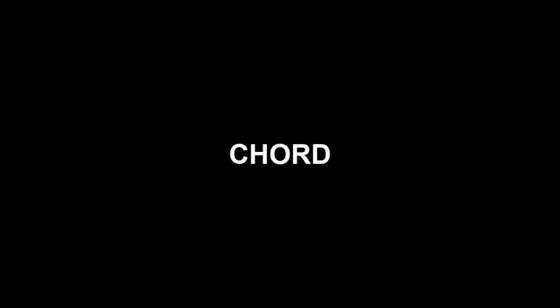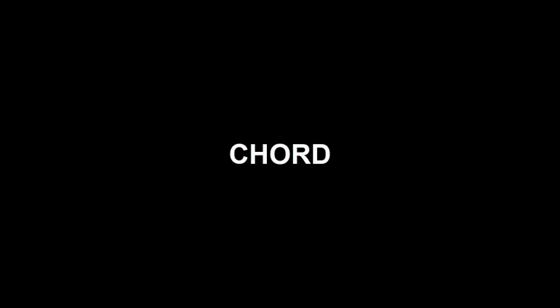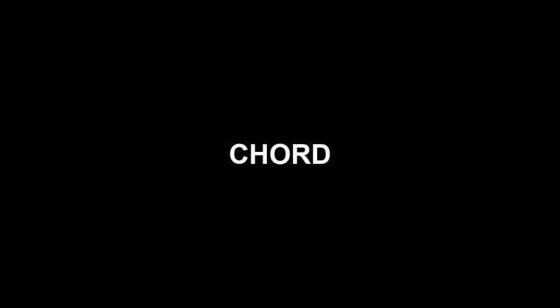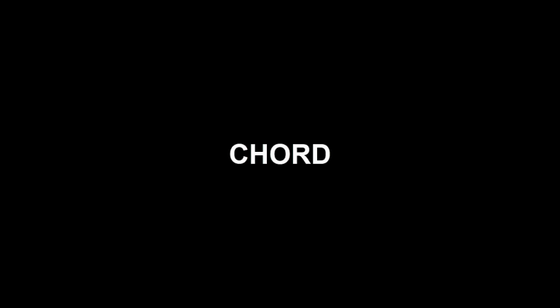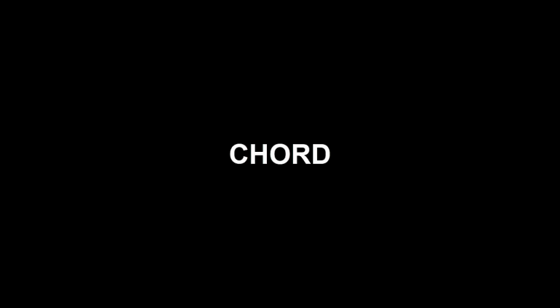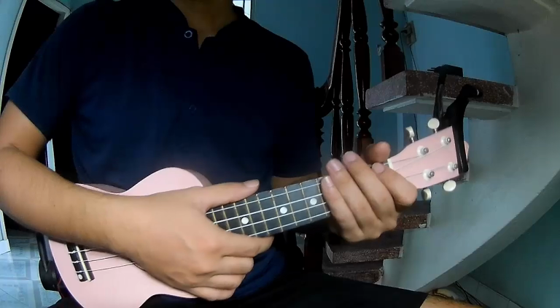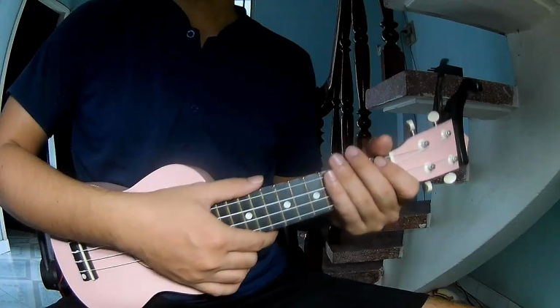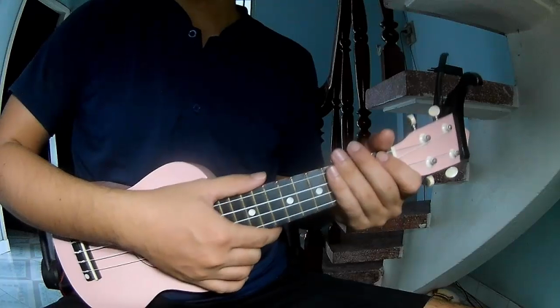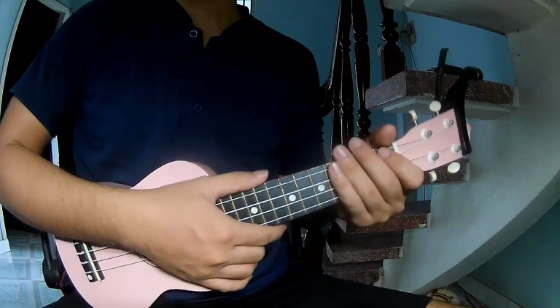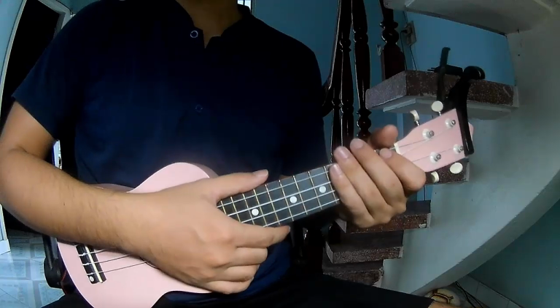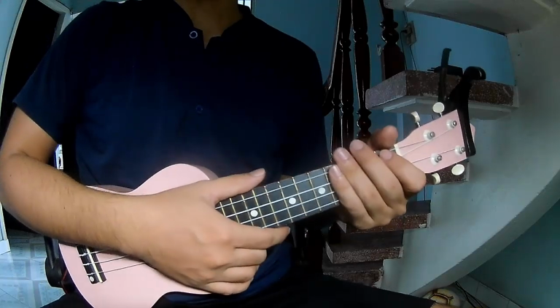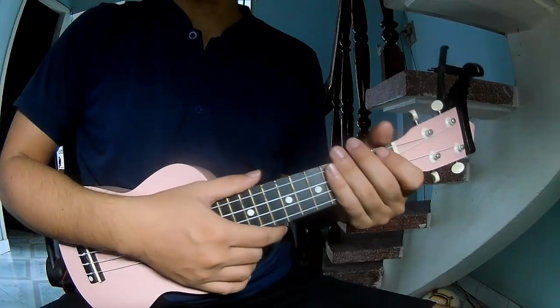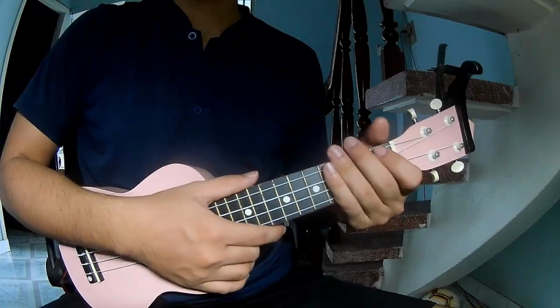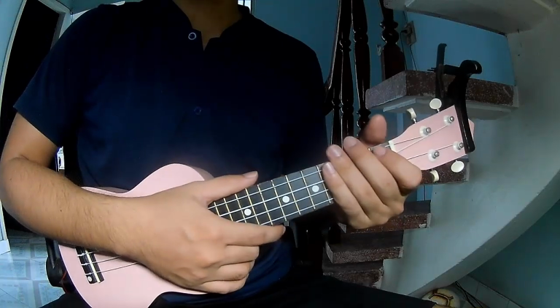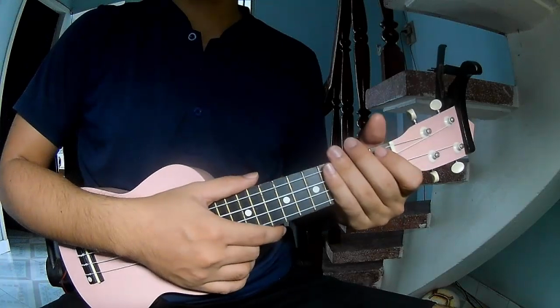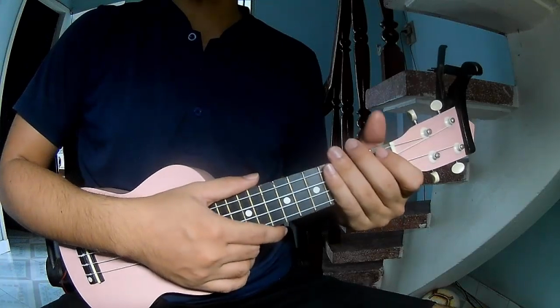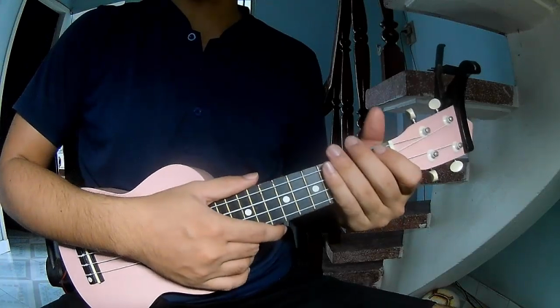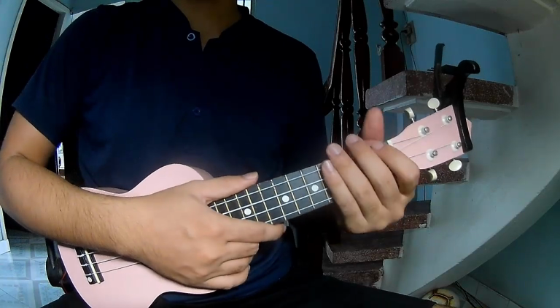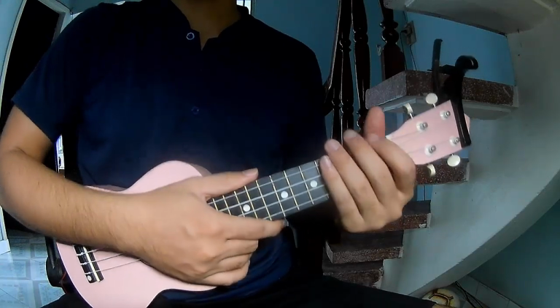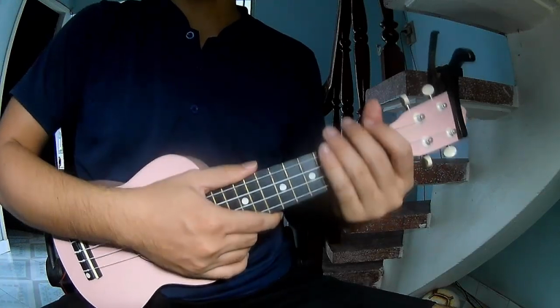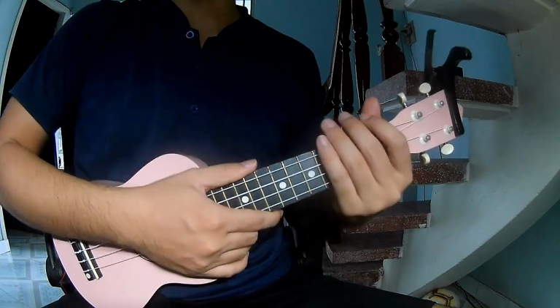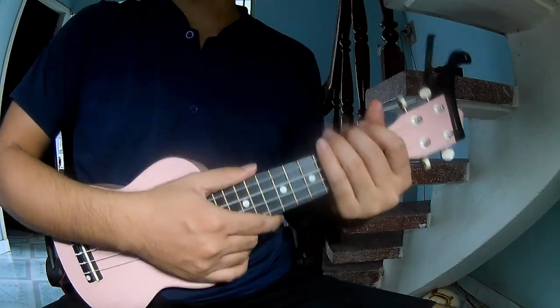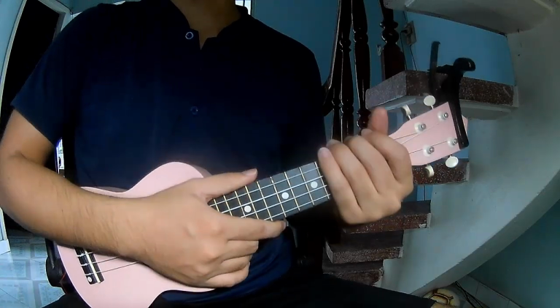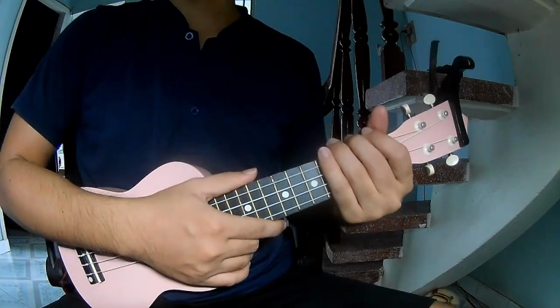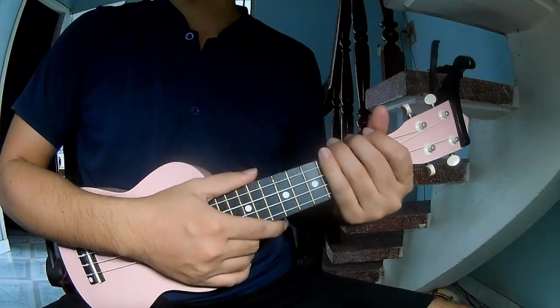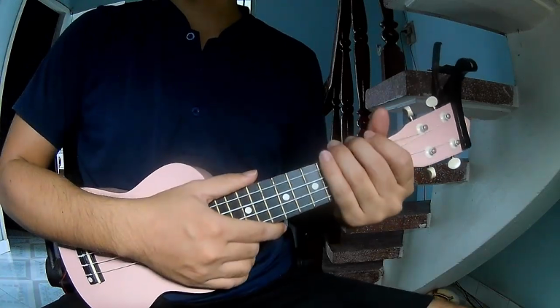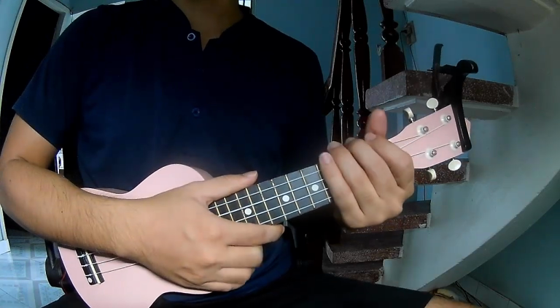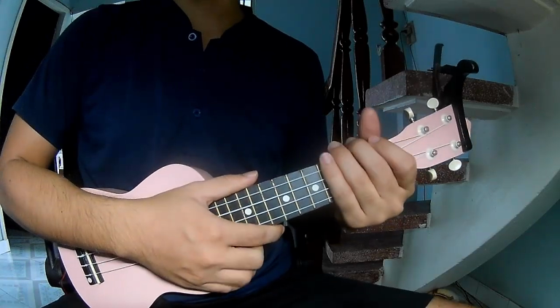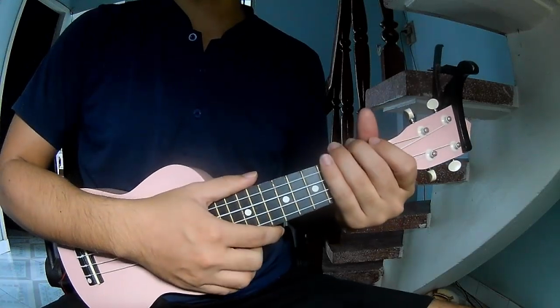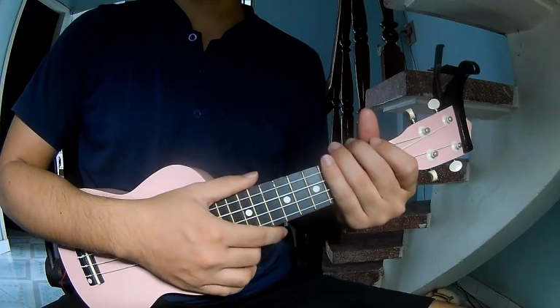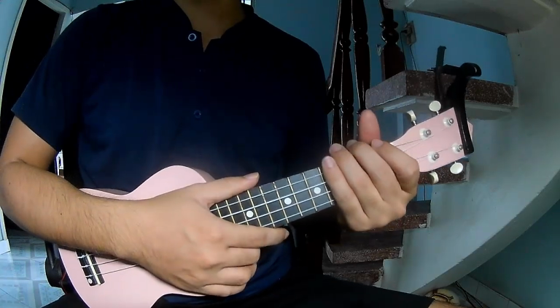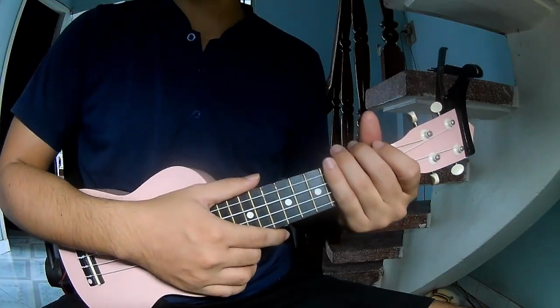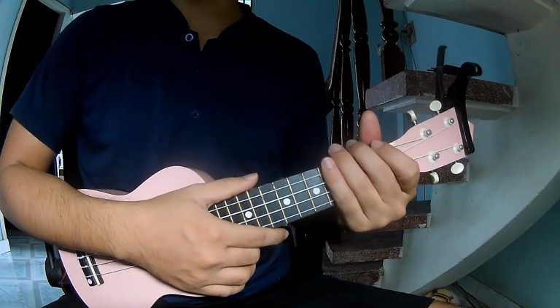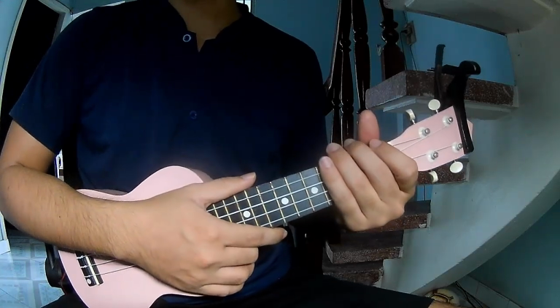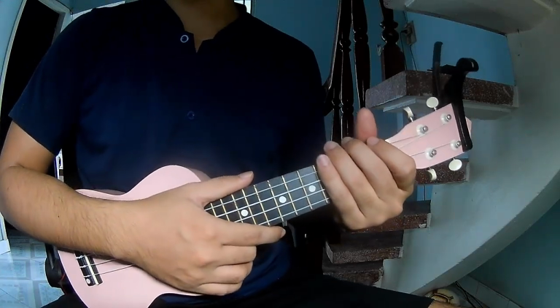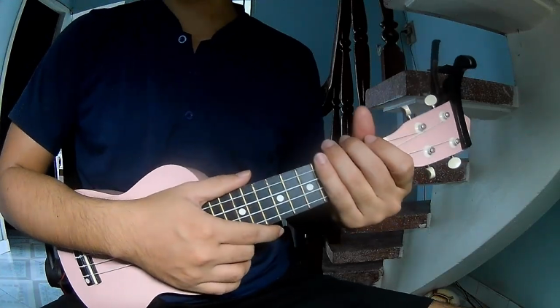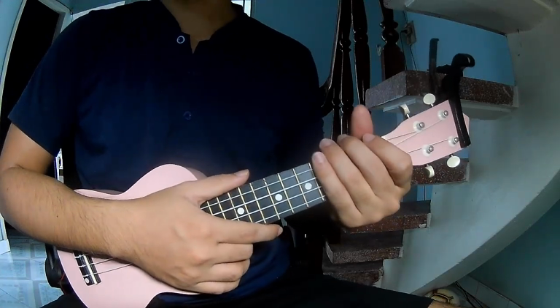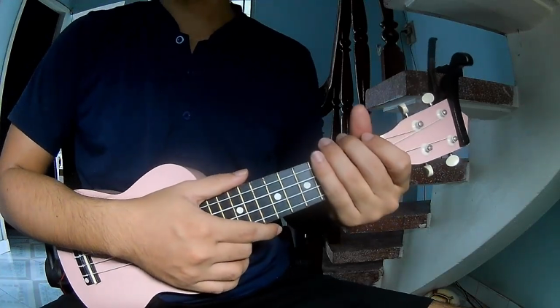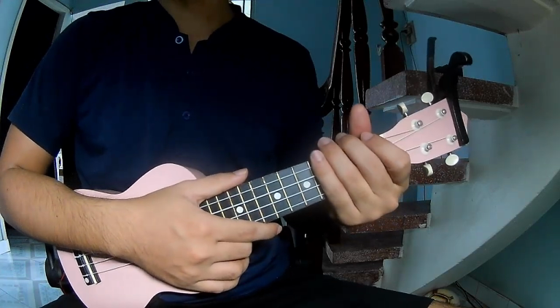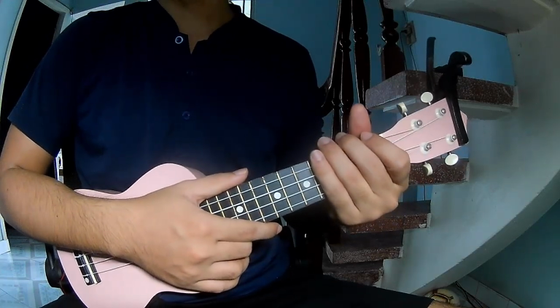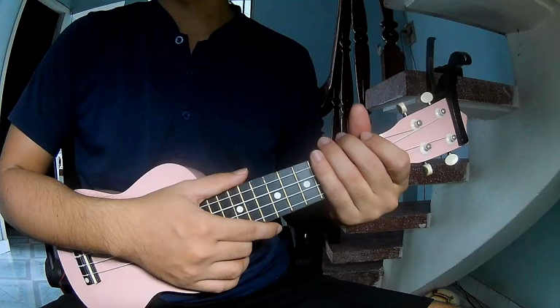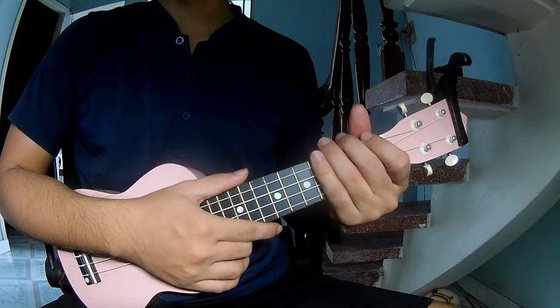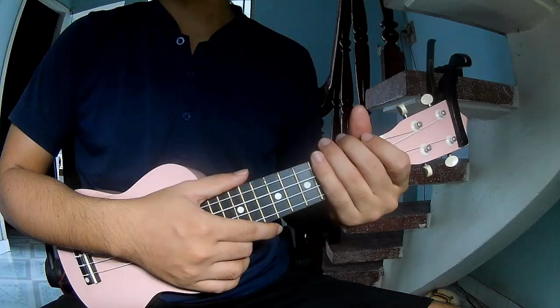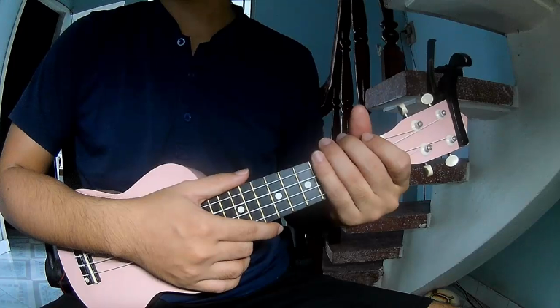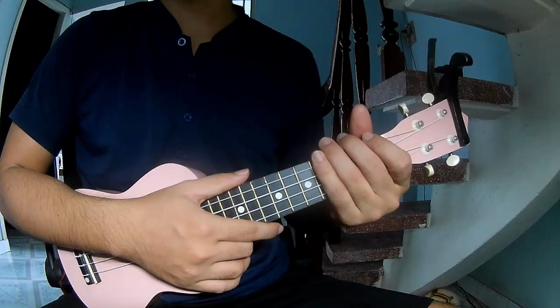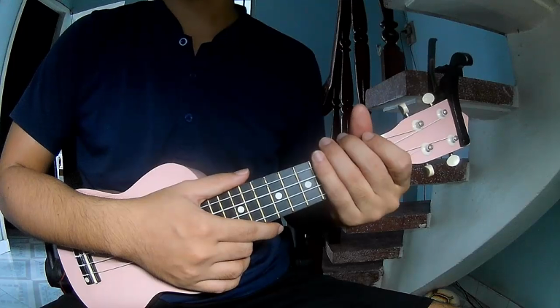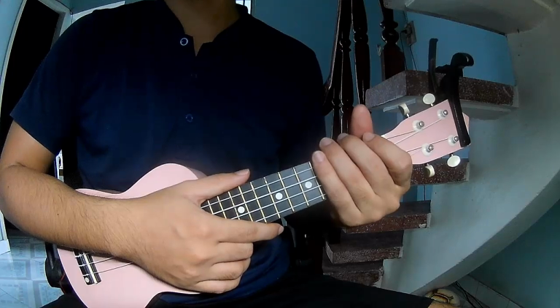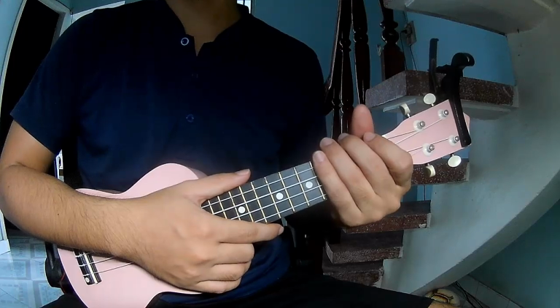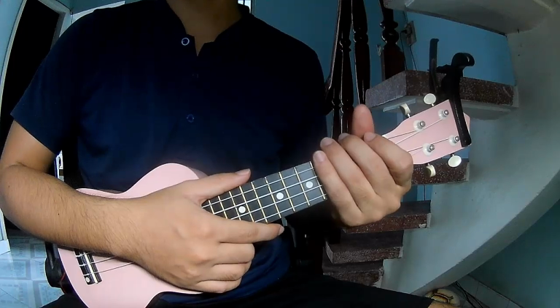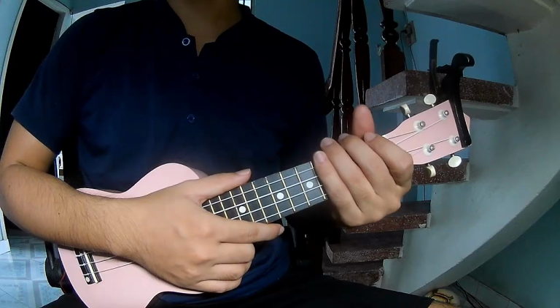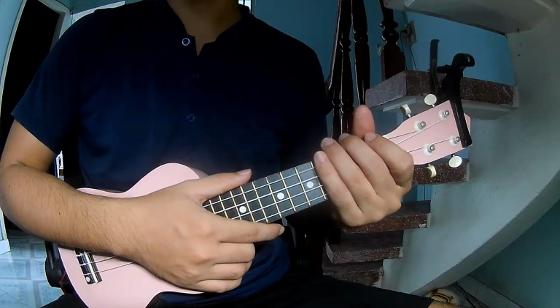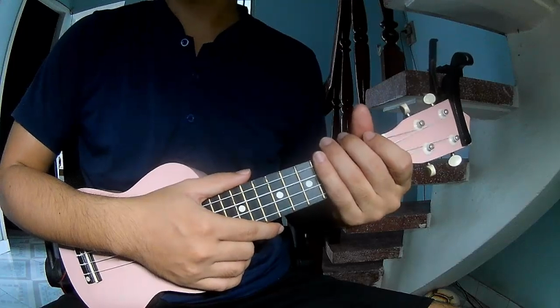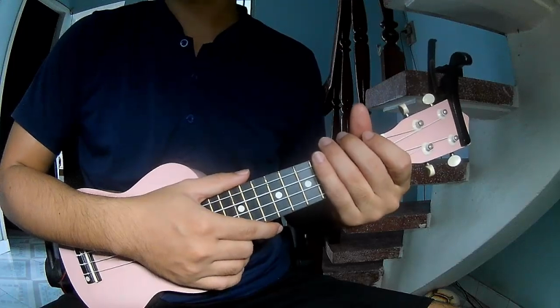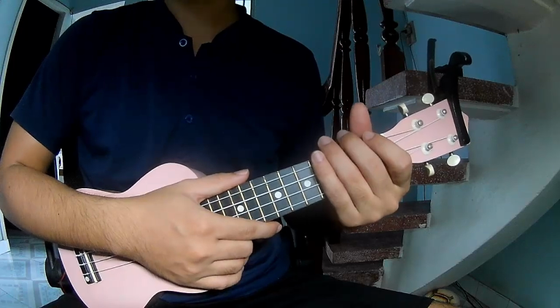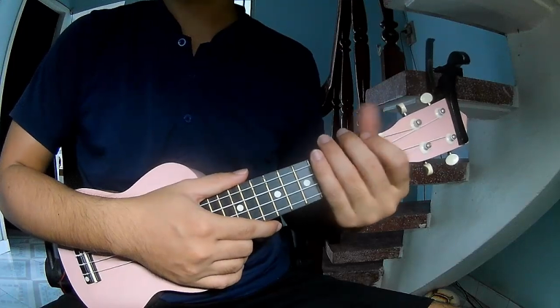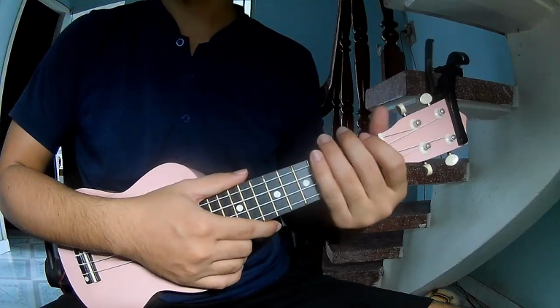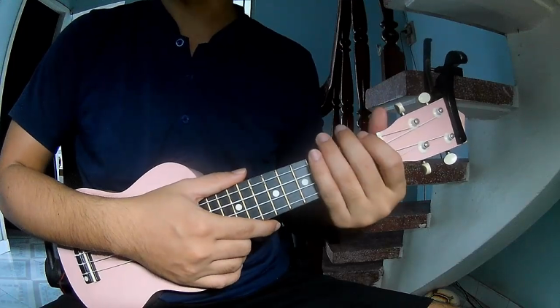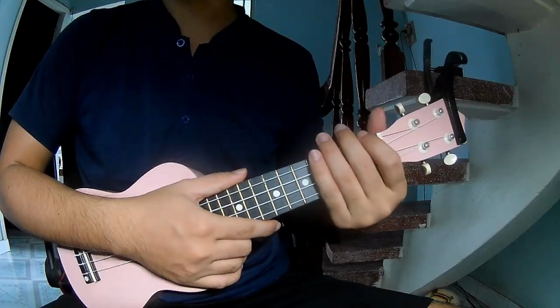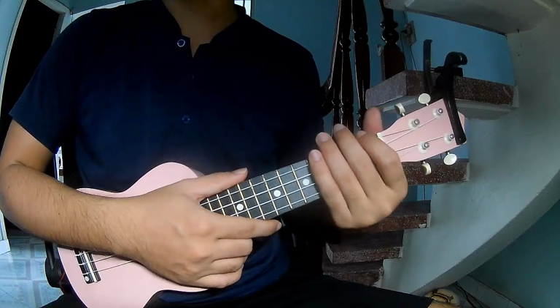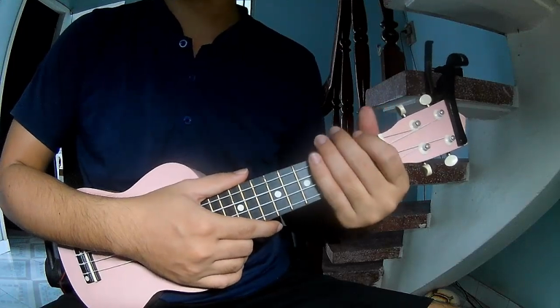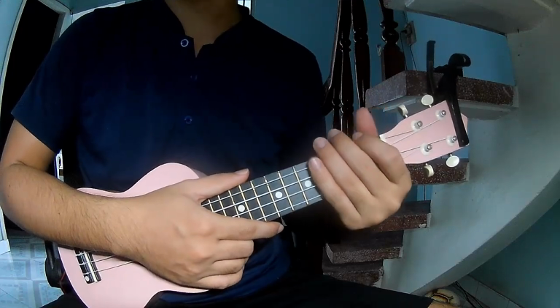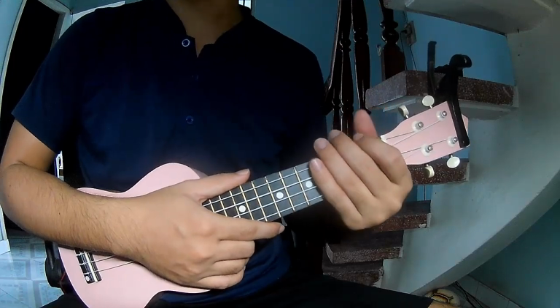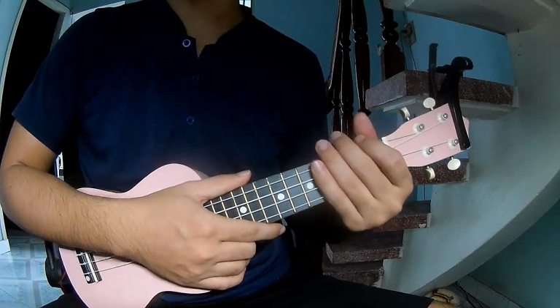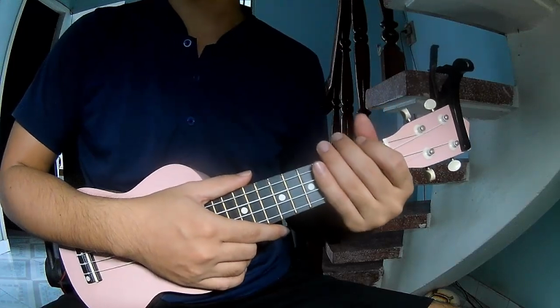Hi everyone, today I will share how to play ukulele — 'Summertime Clothes' by Vampire Weekend.